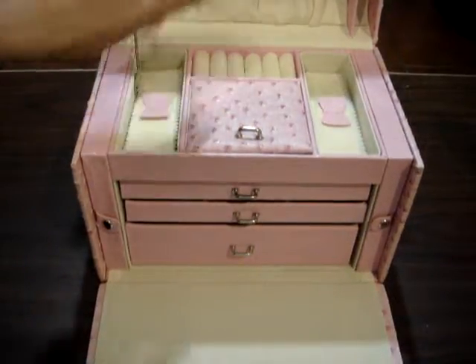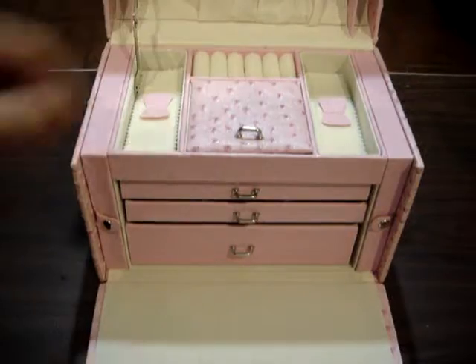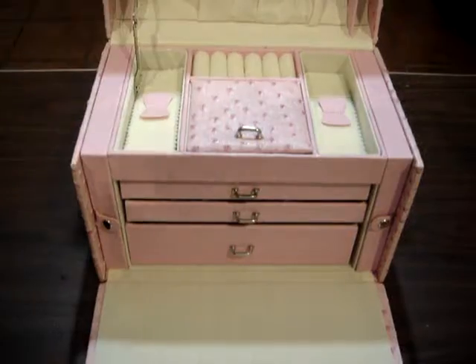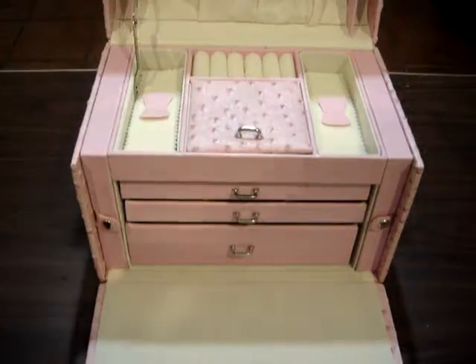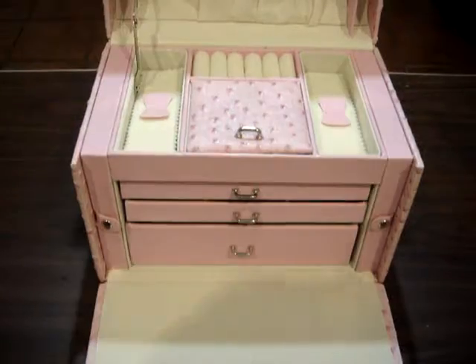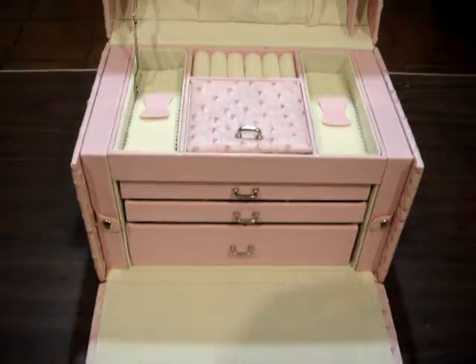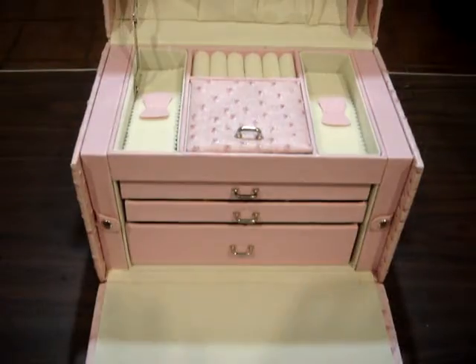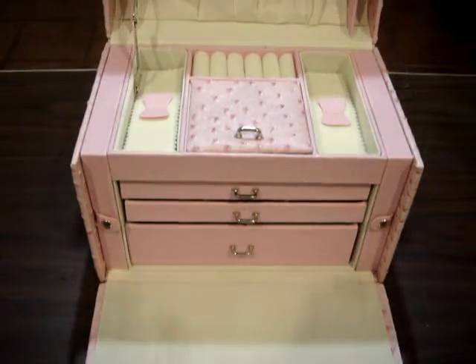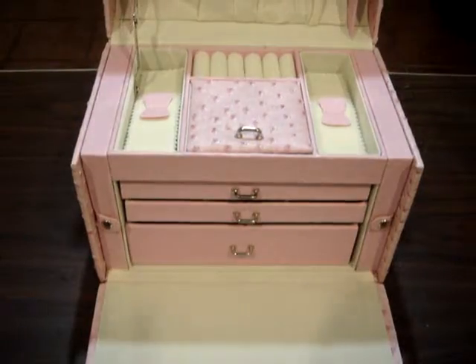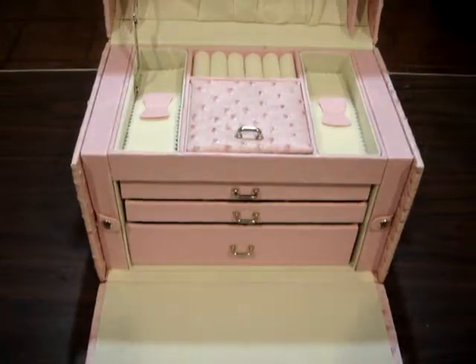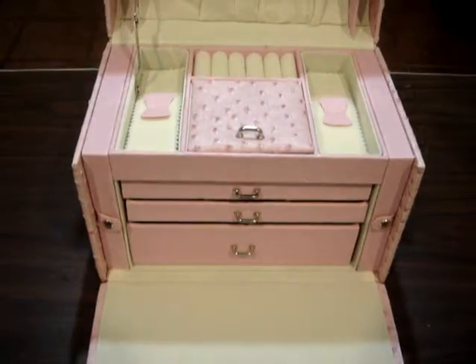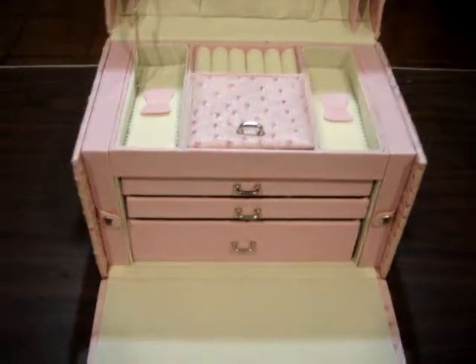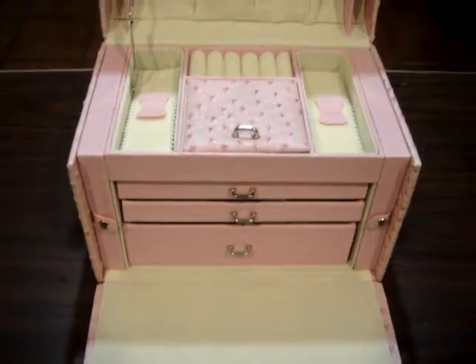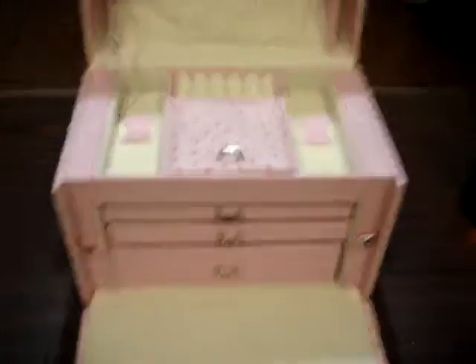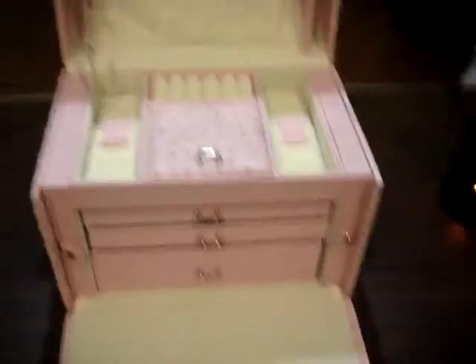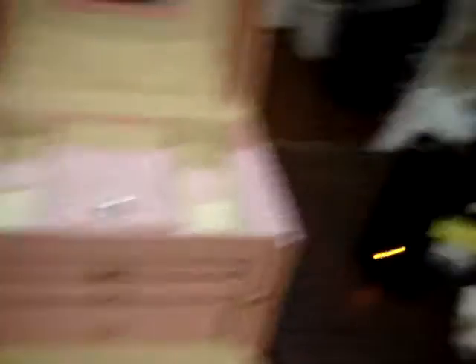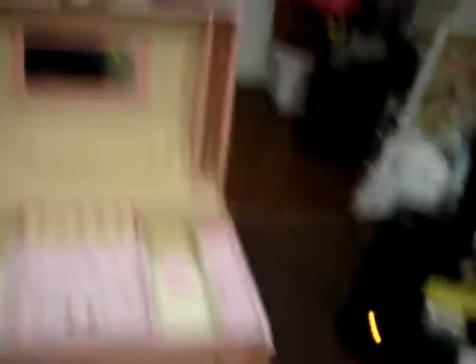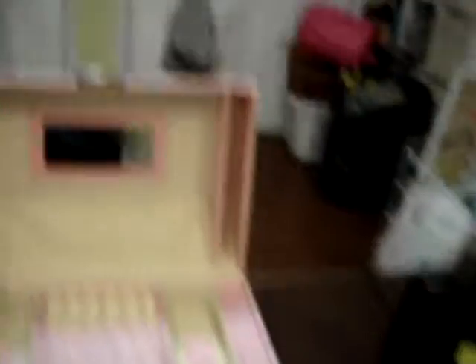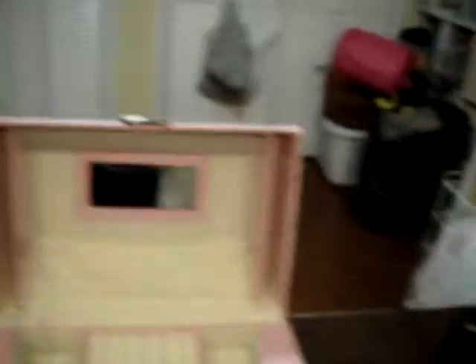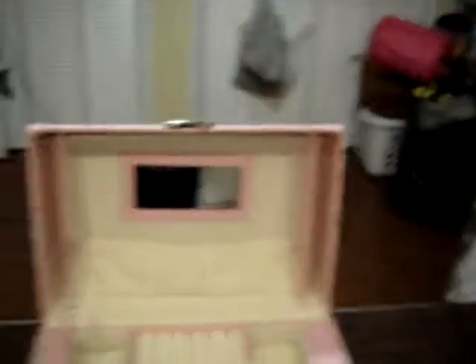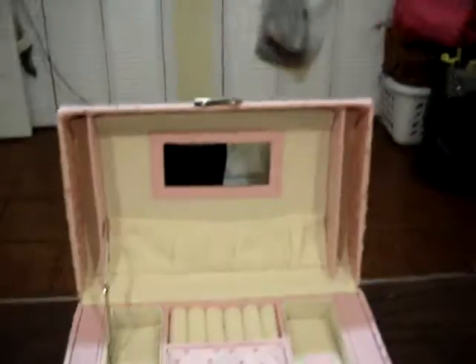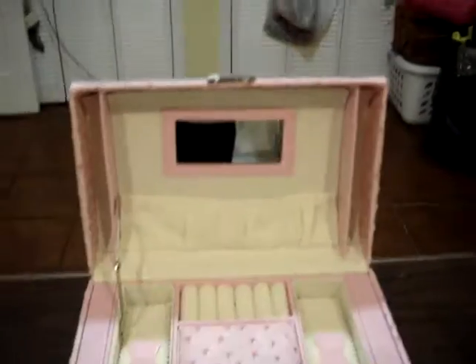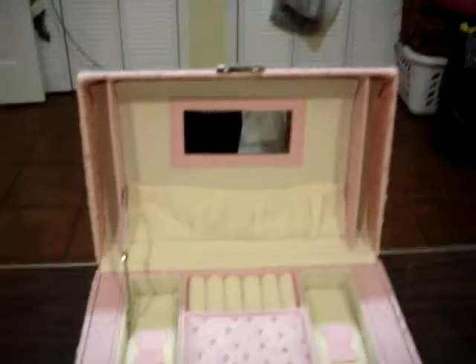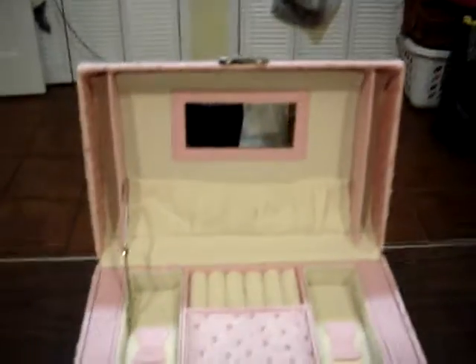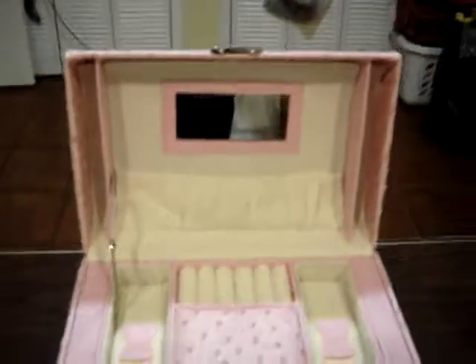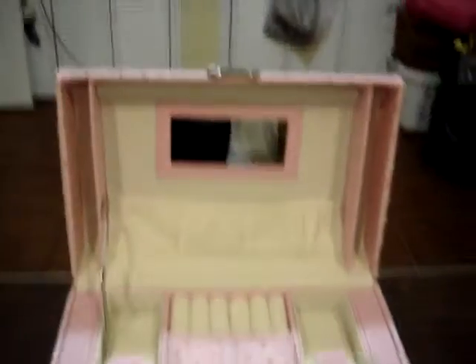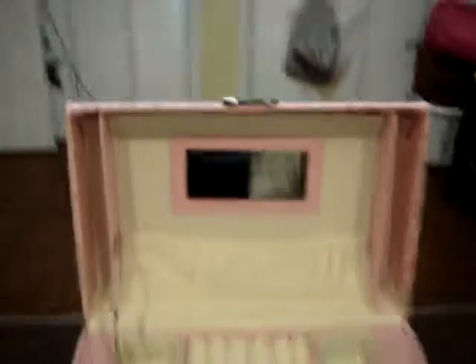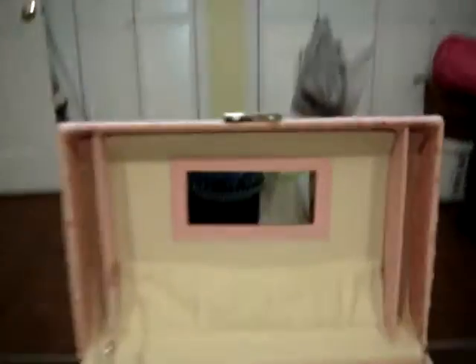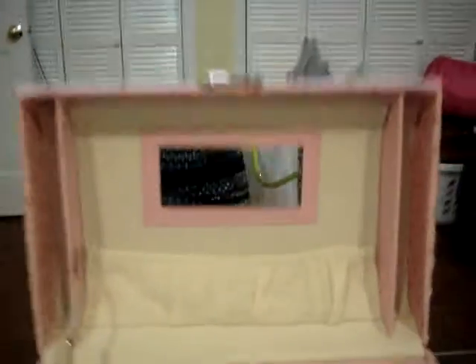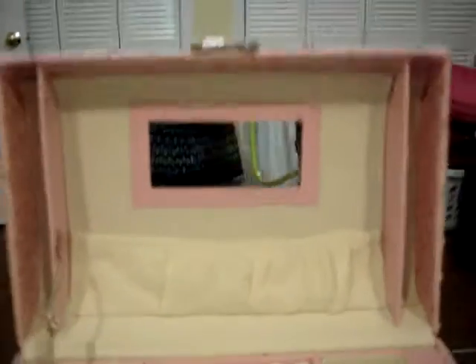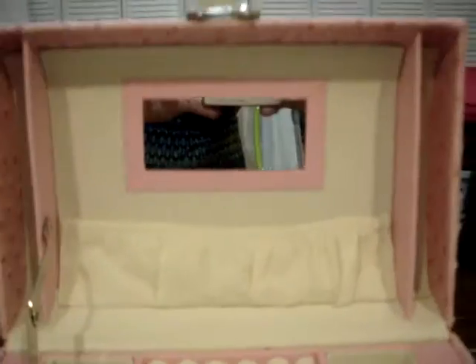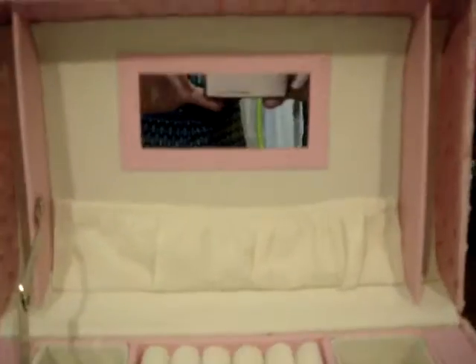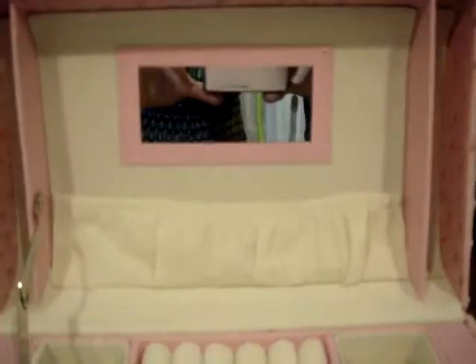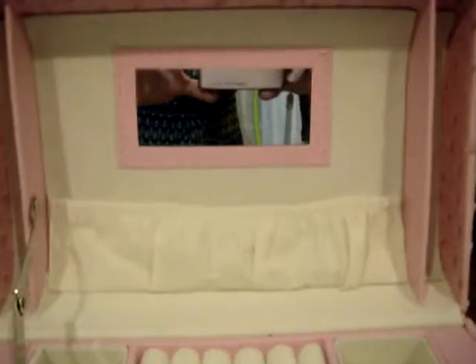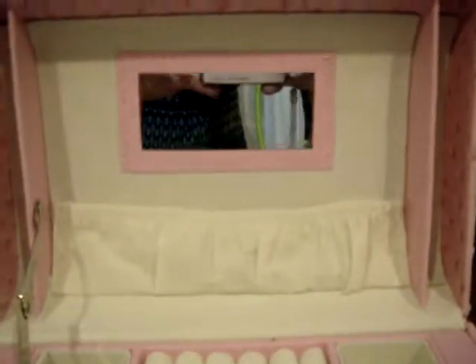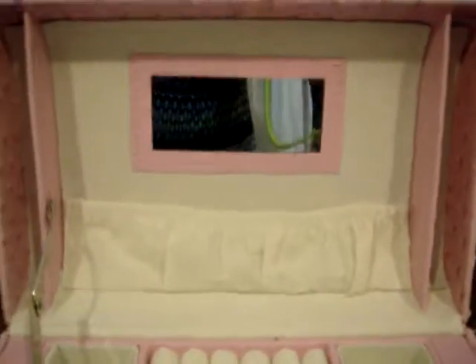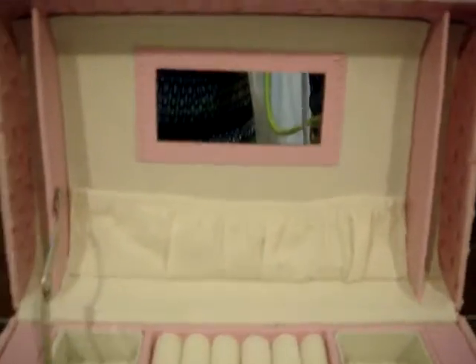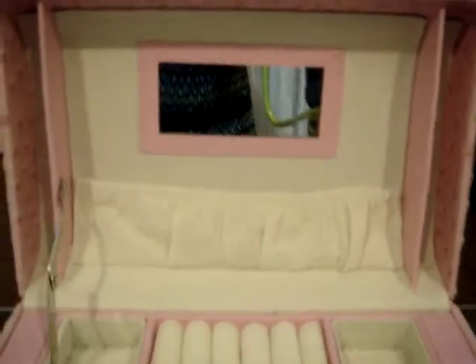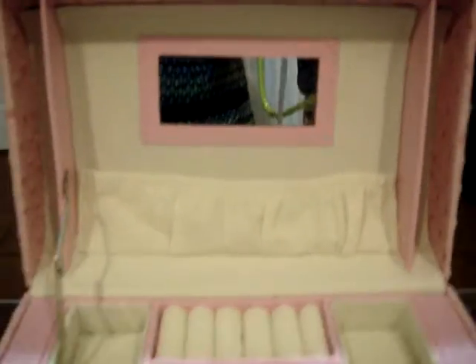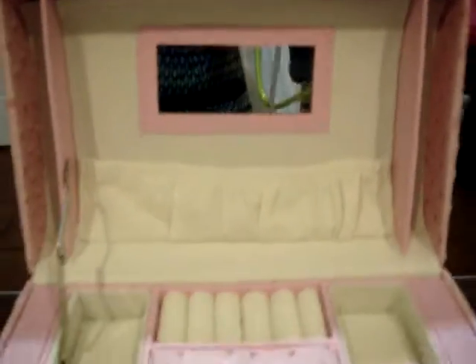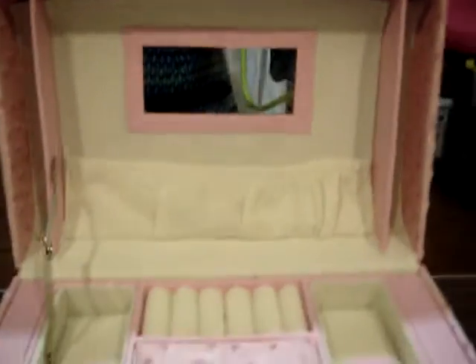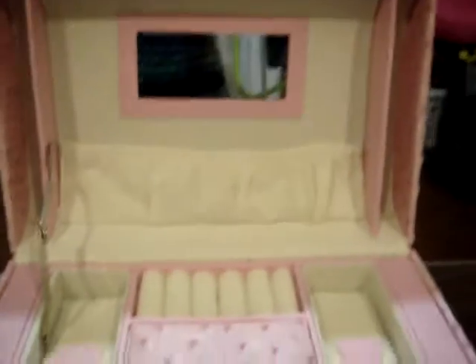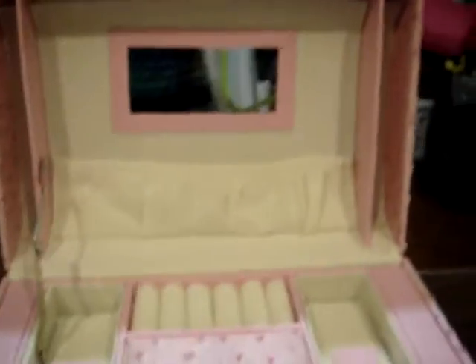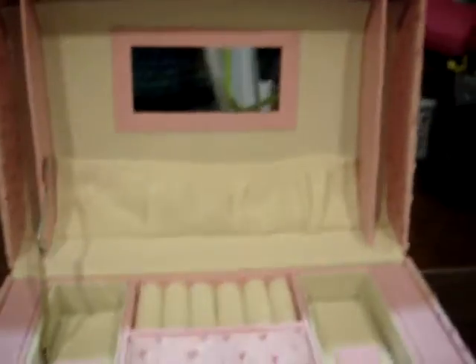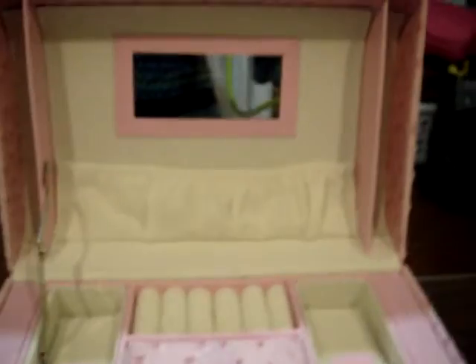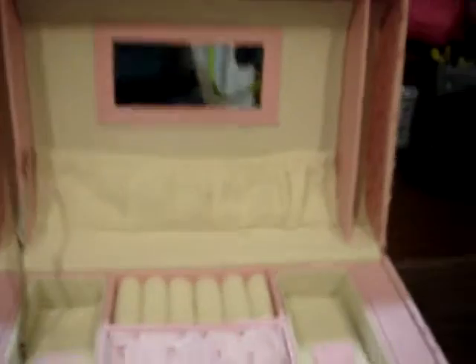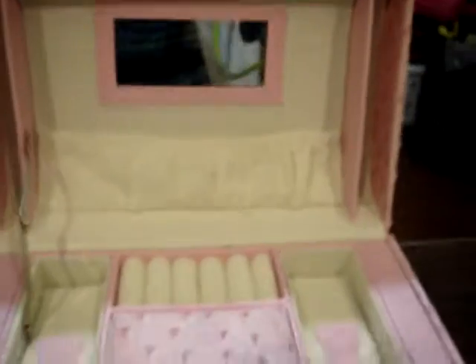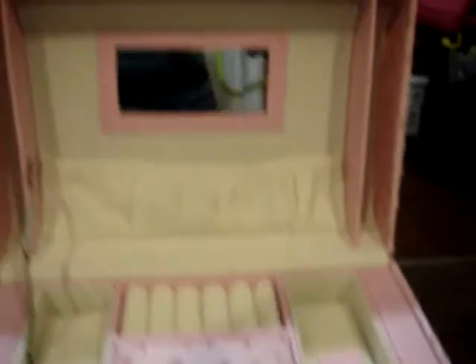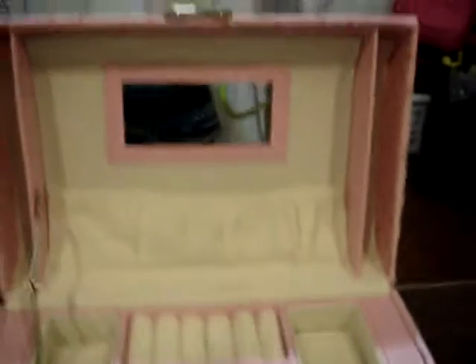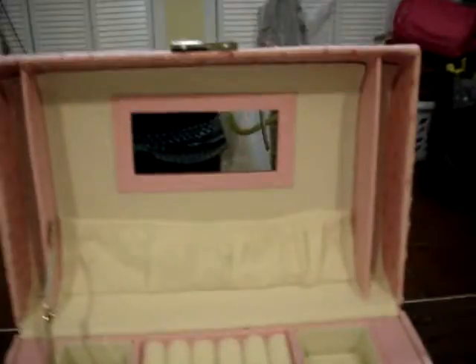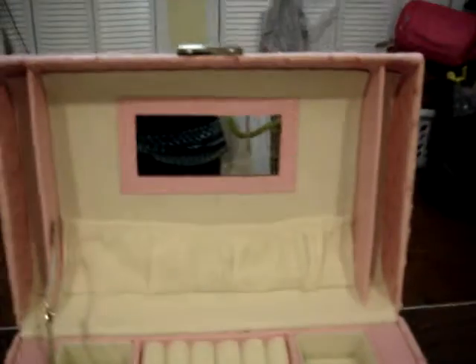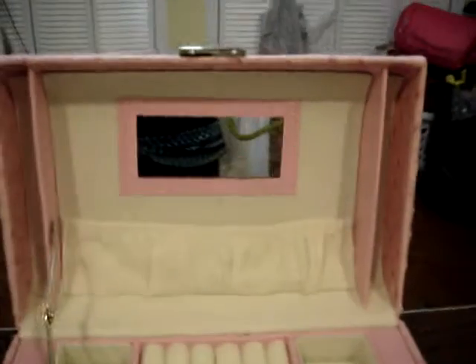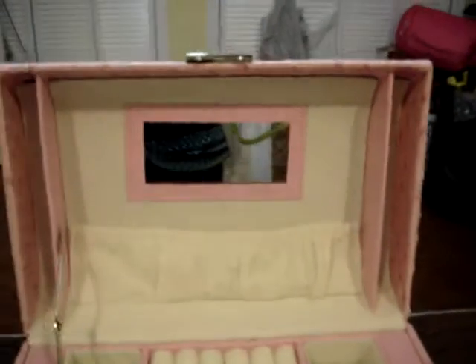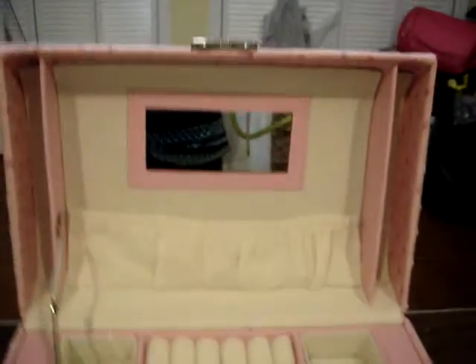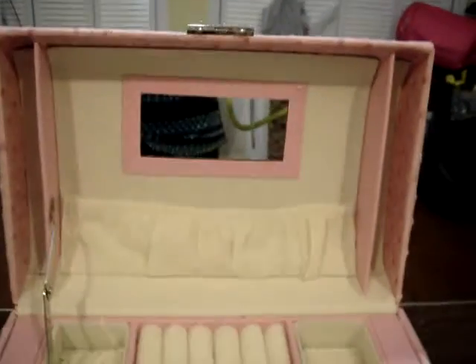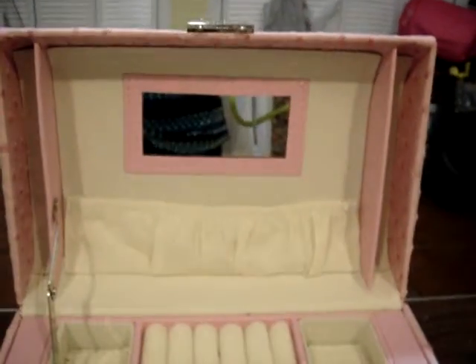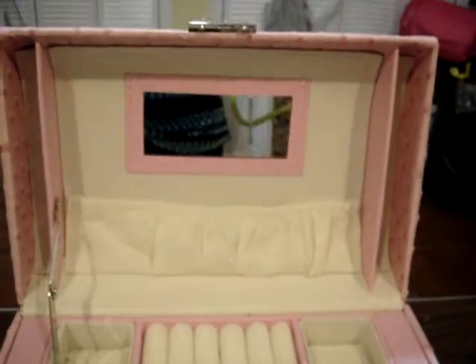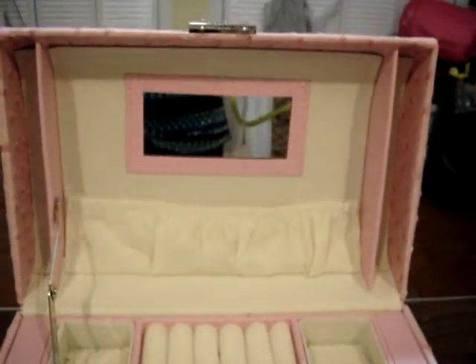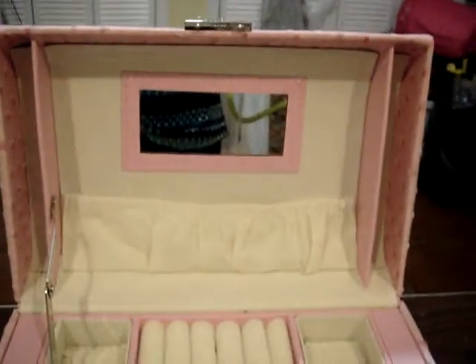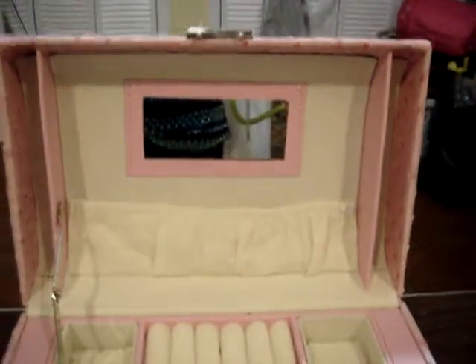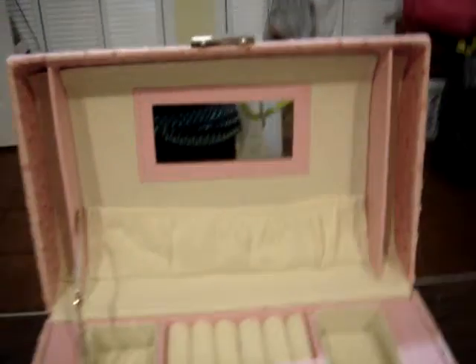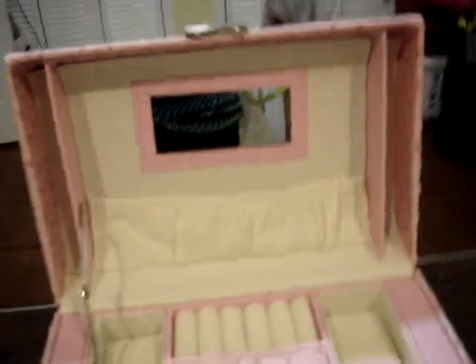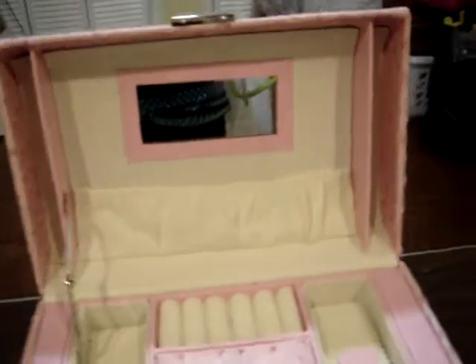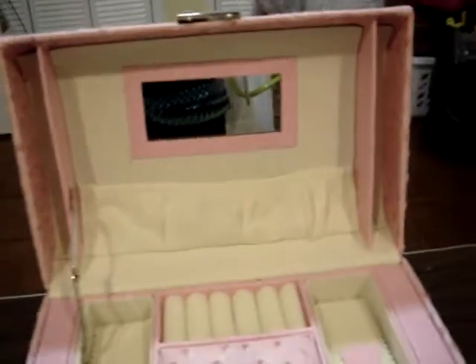It has a really, really pretty mirror in the top, so if I'm getting ready and it's high enough over my dresser, I can check my makeup.